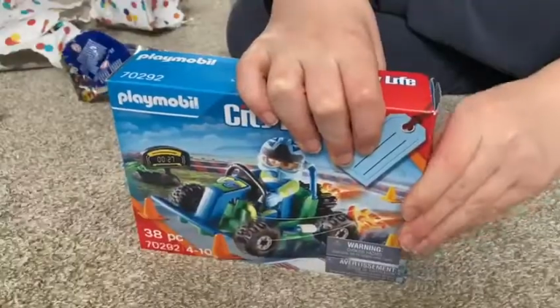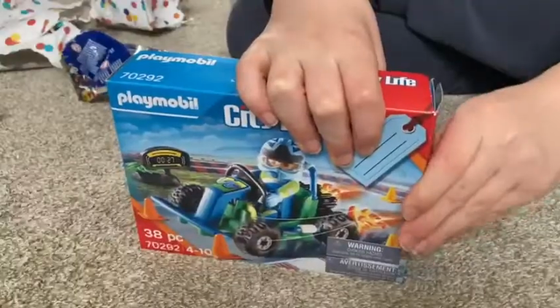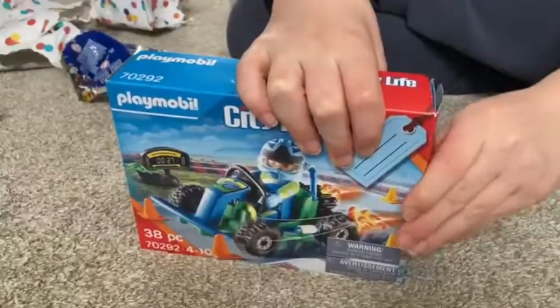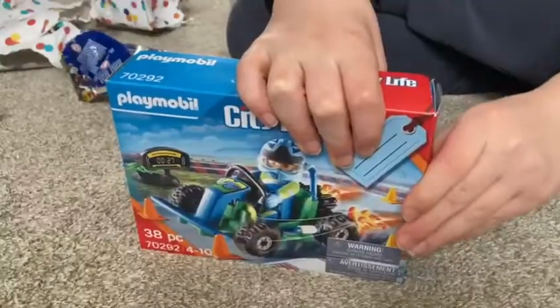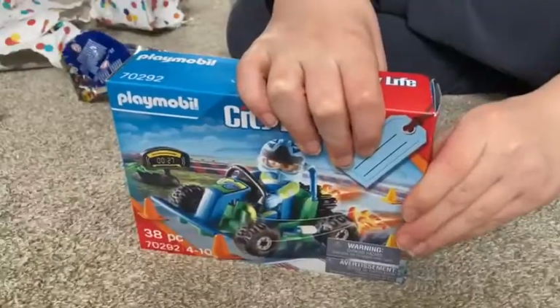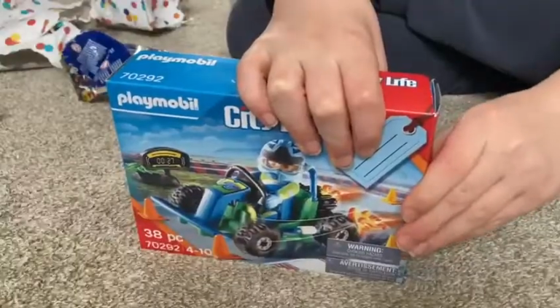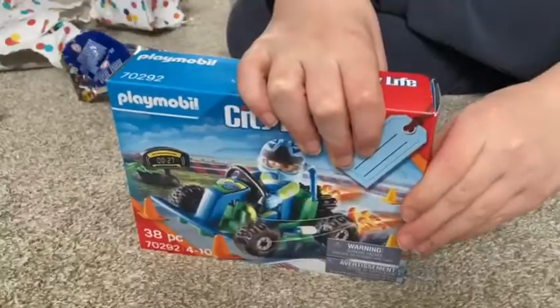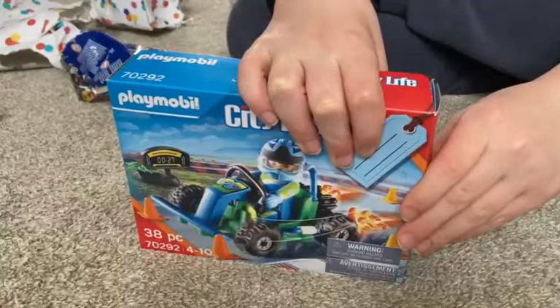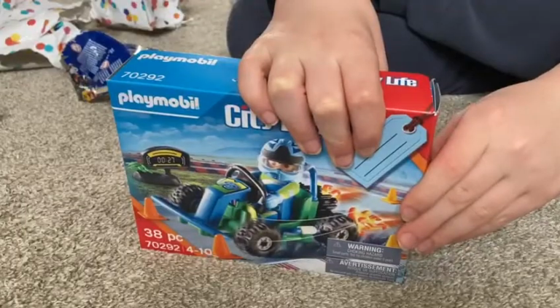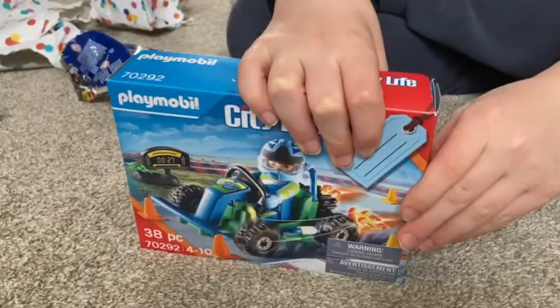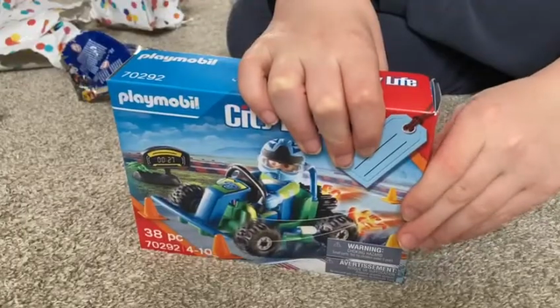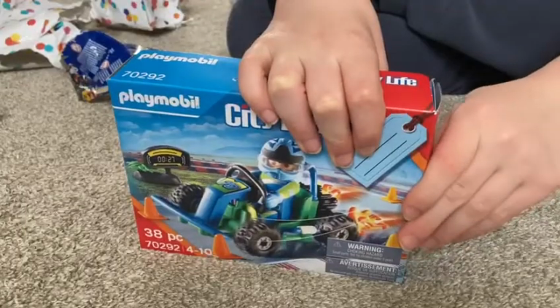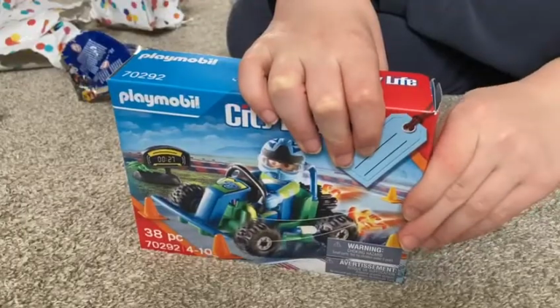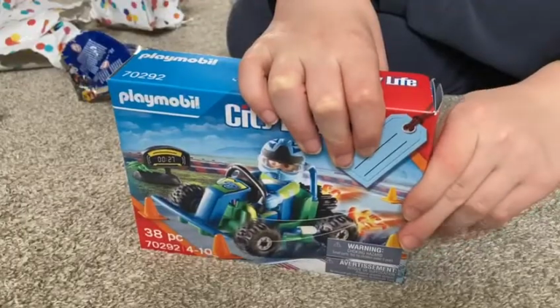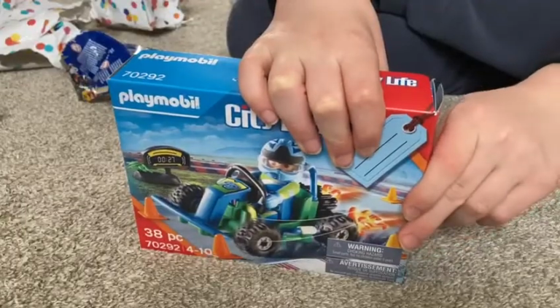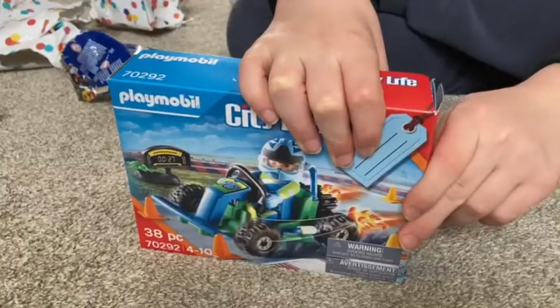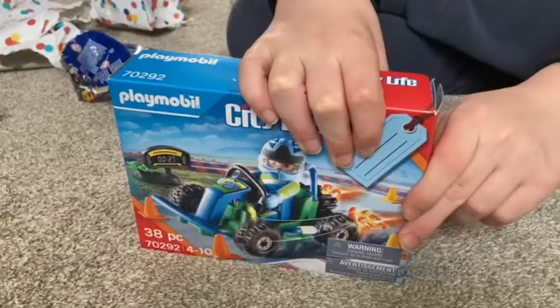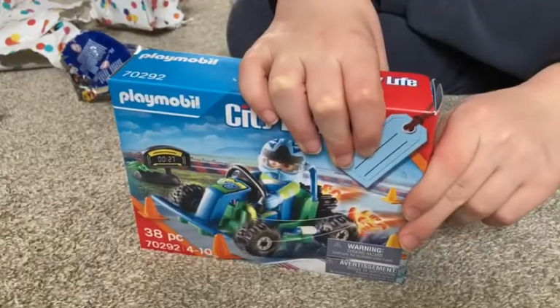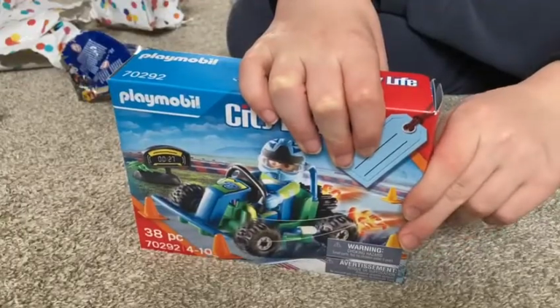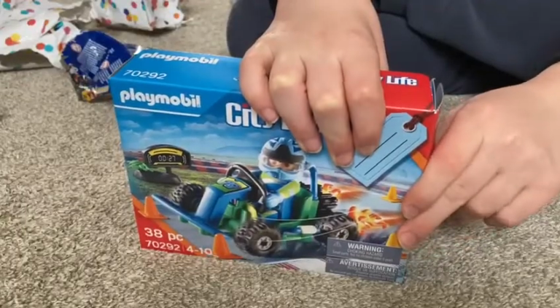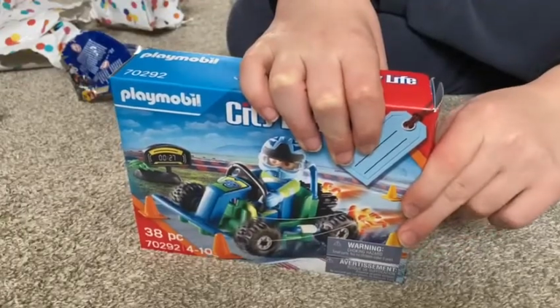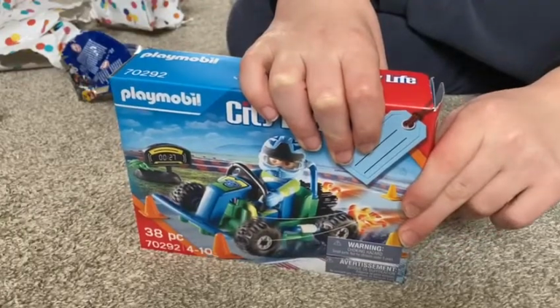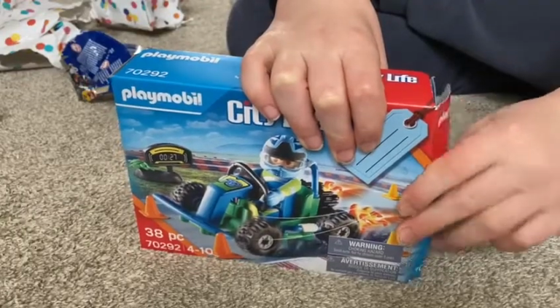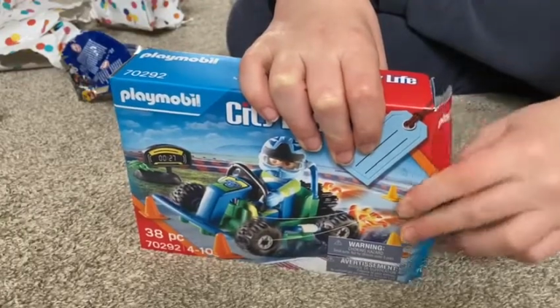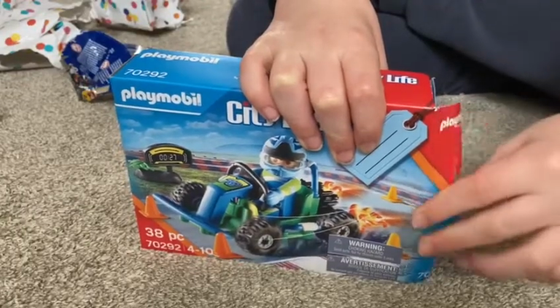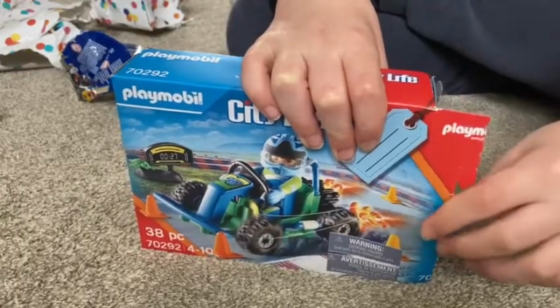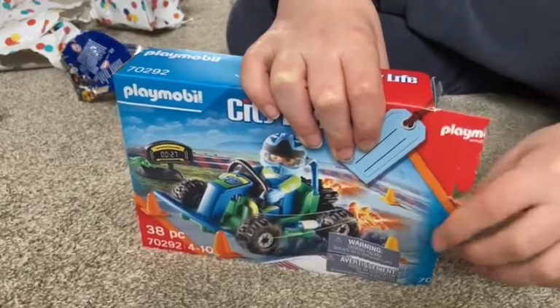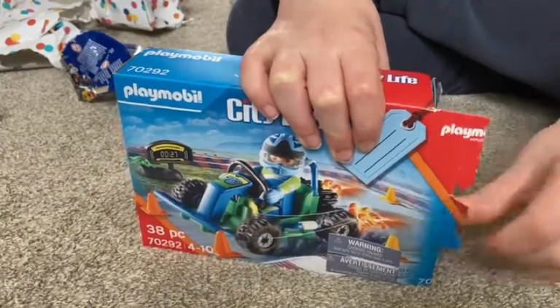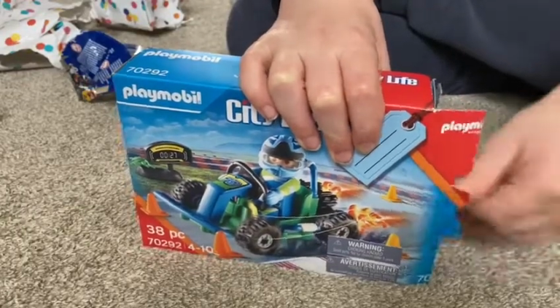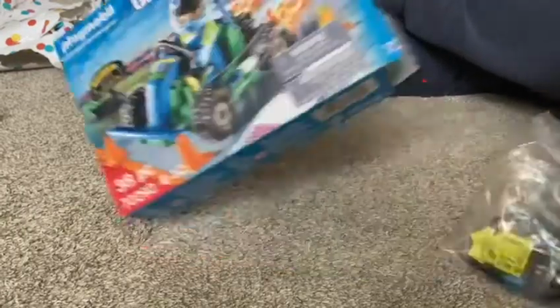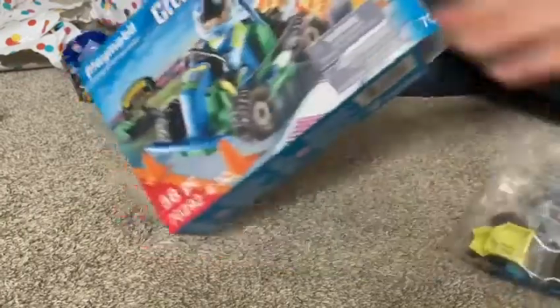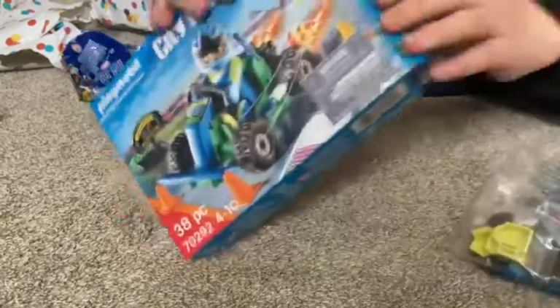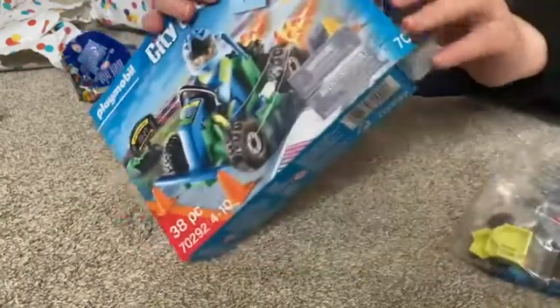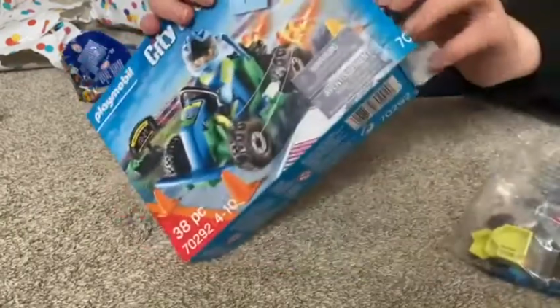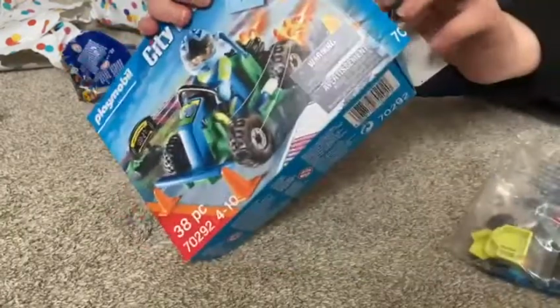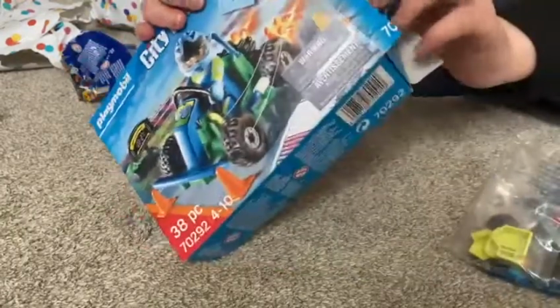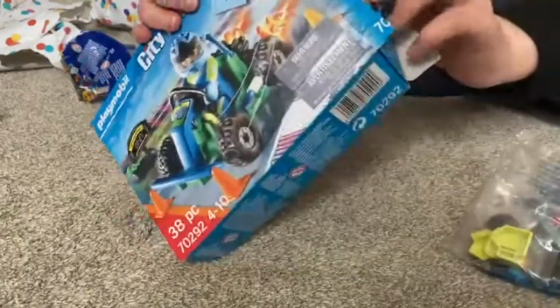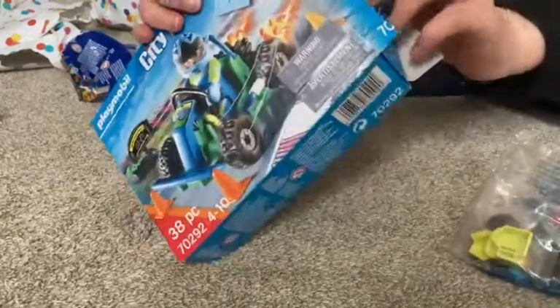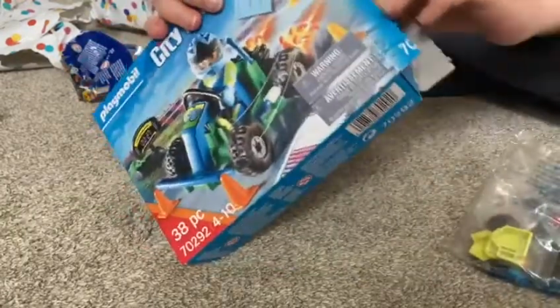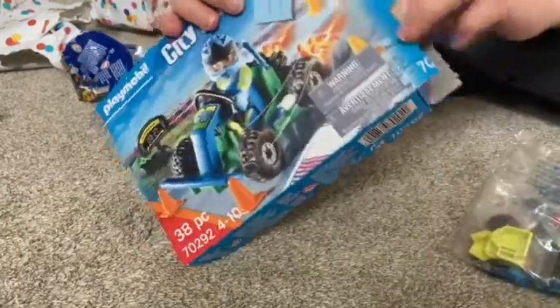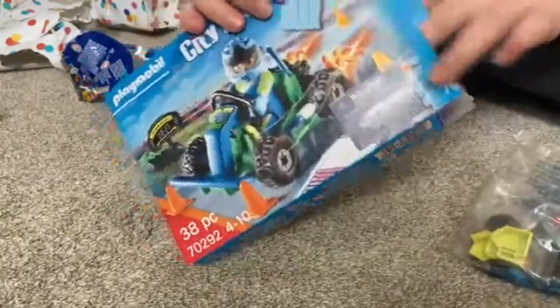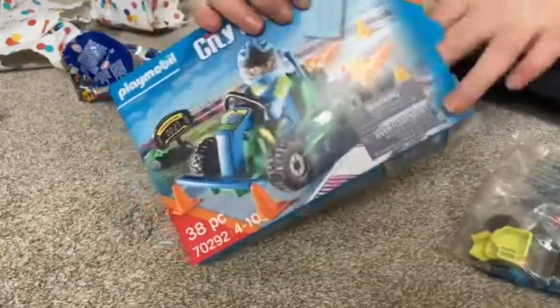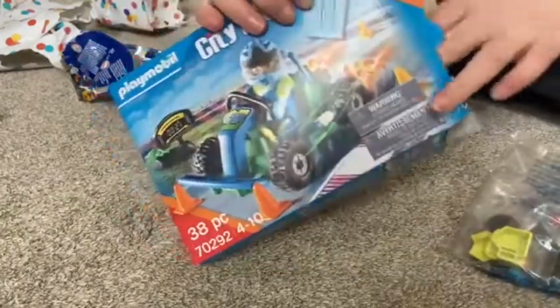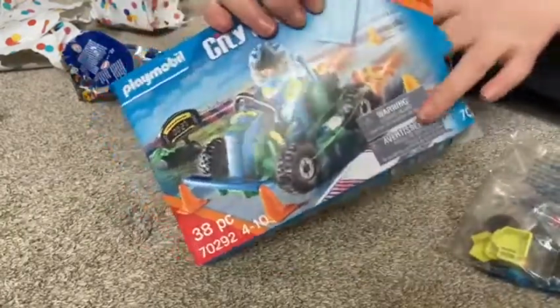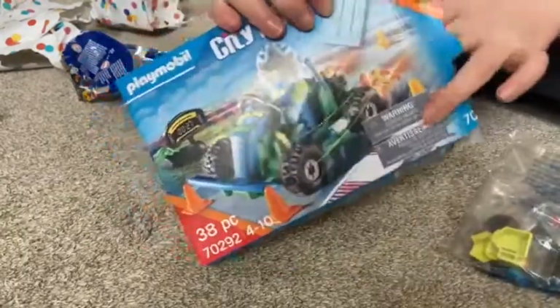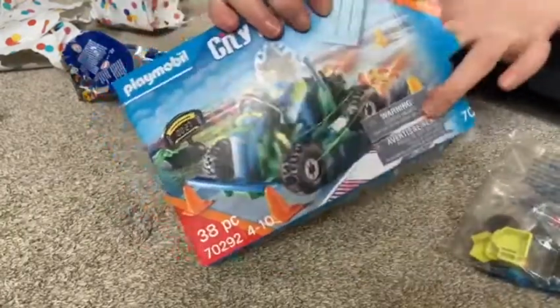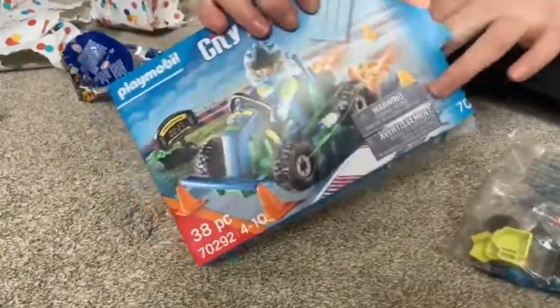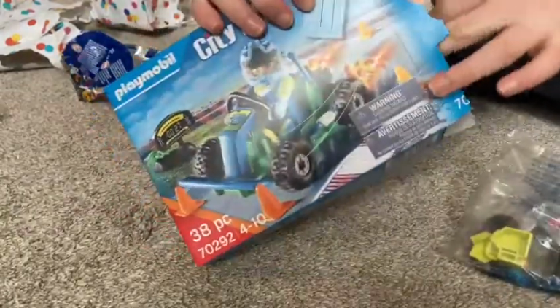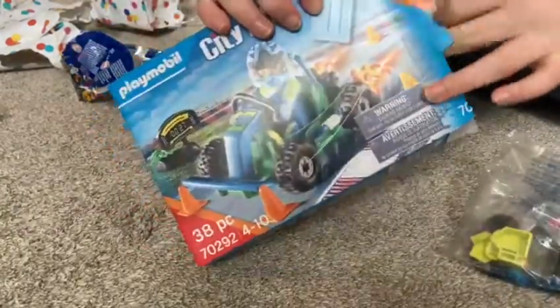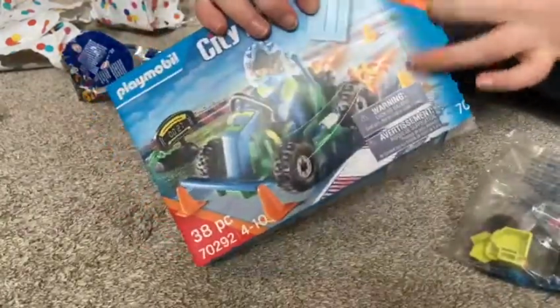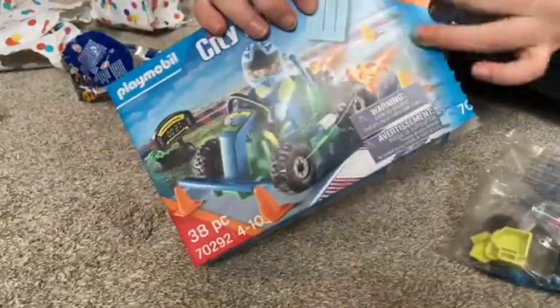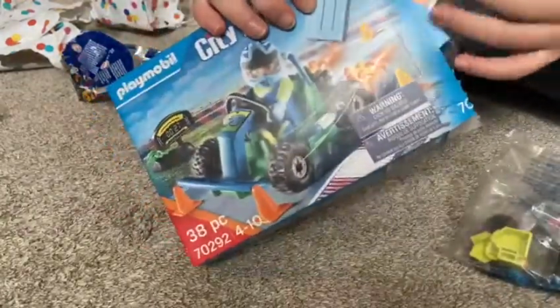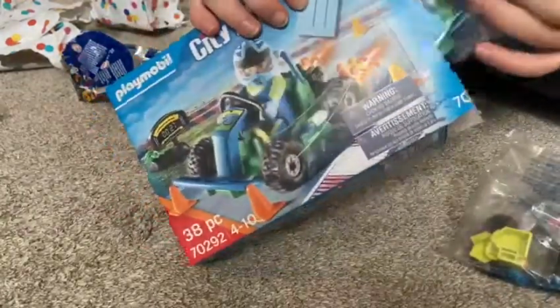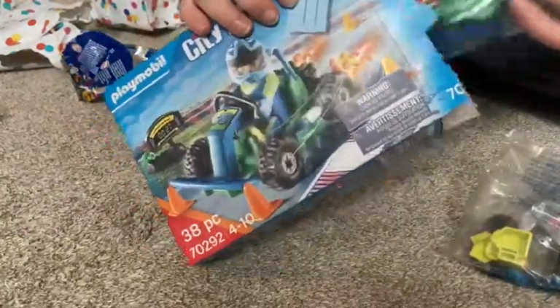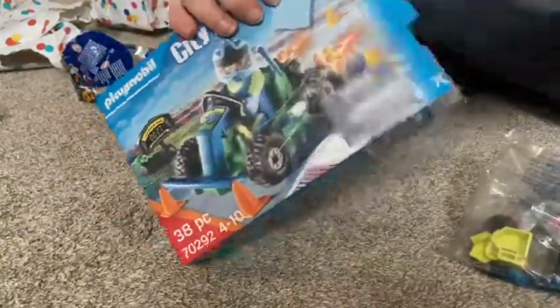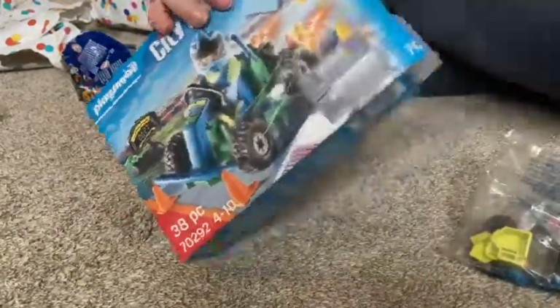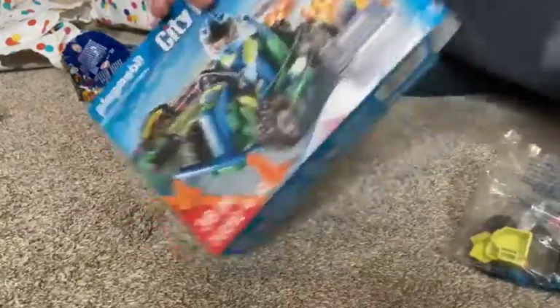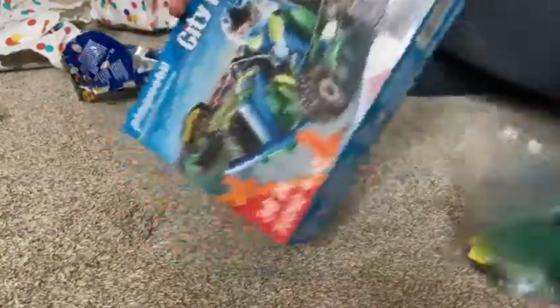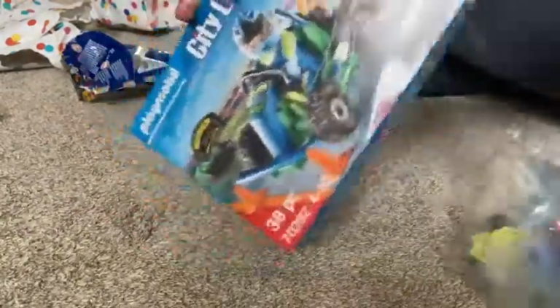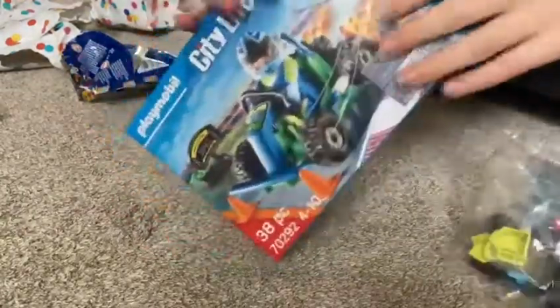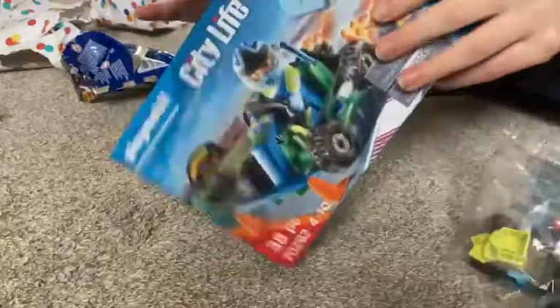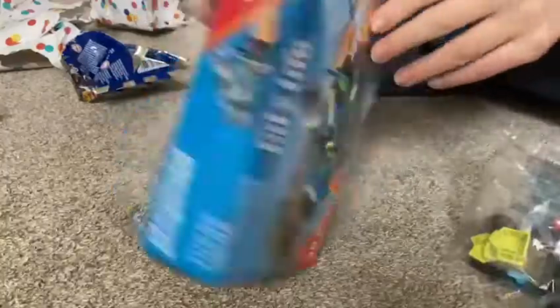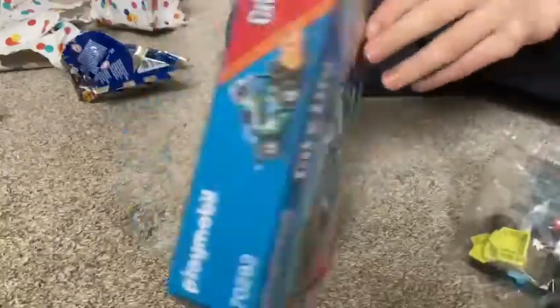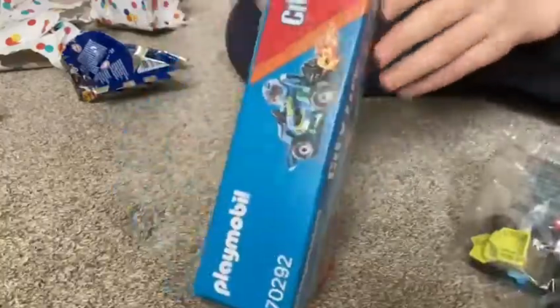So we're going to unbox the city life now. Boys, I haven't seen one of these sets in ages!